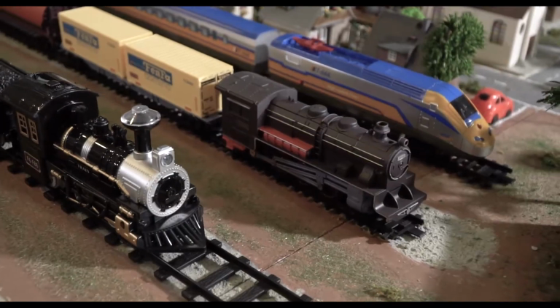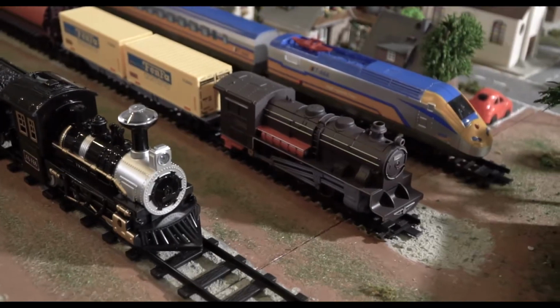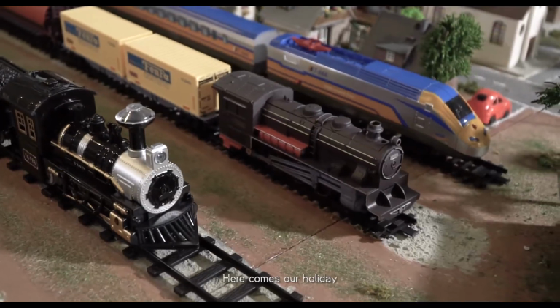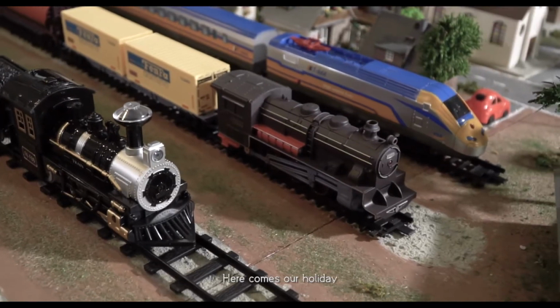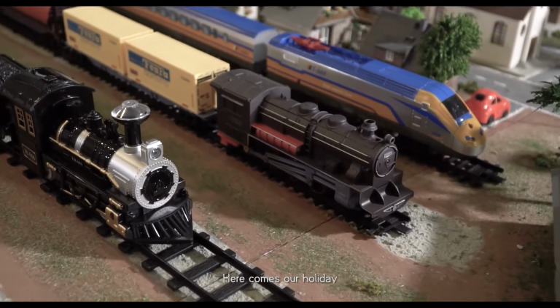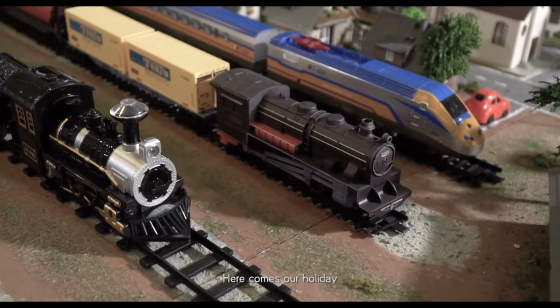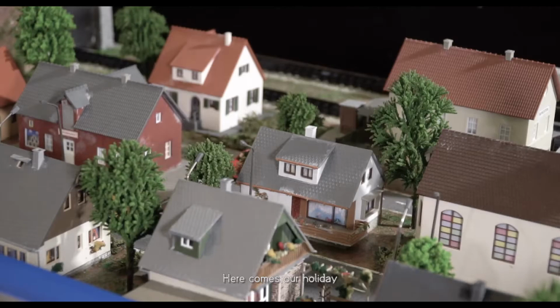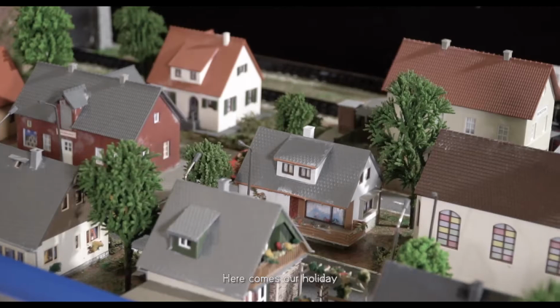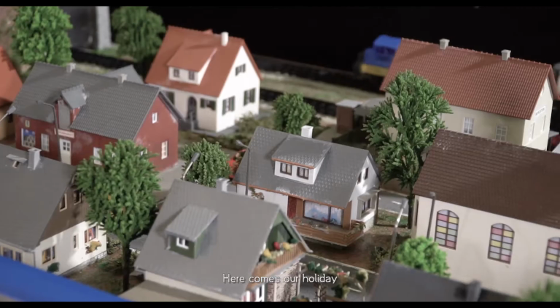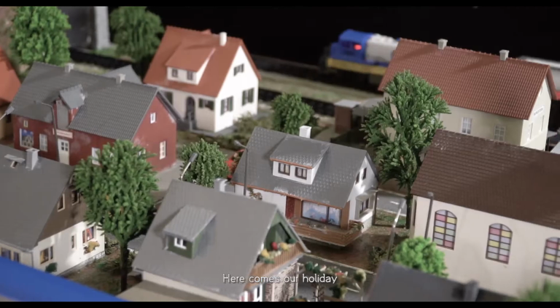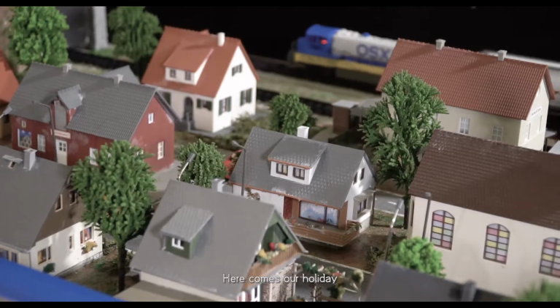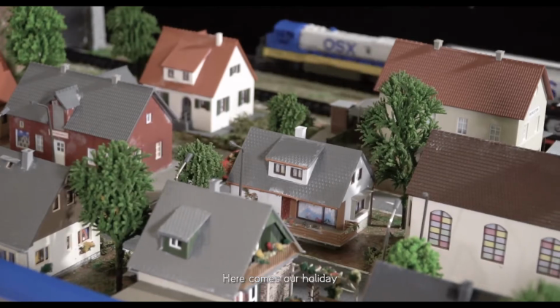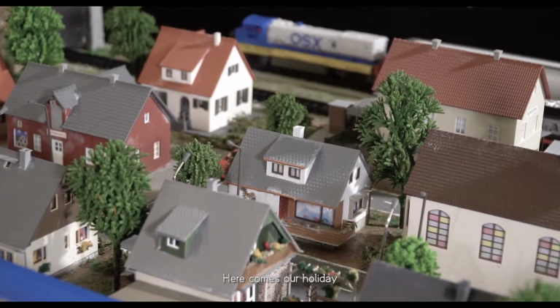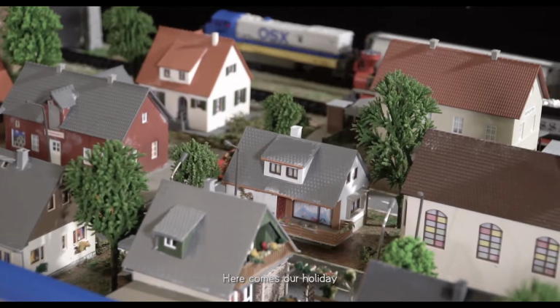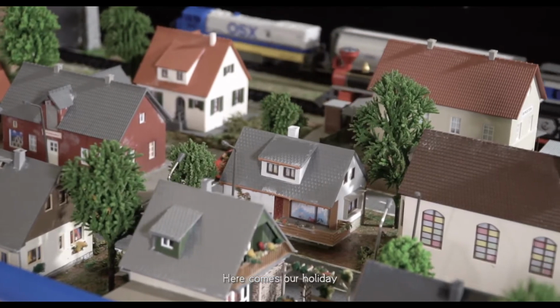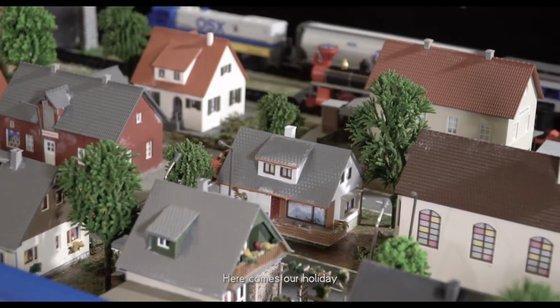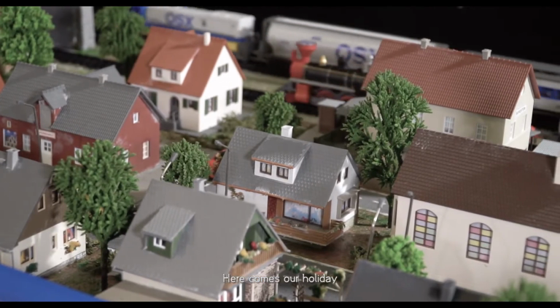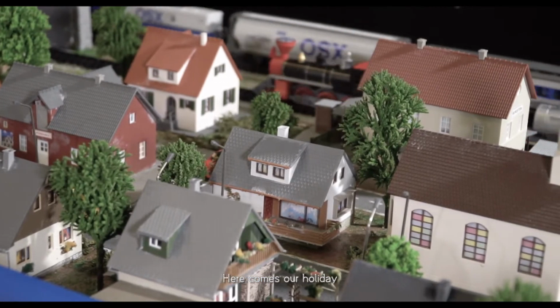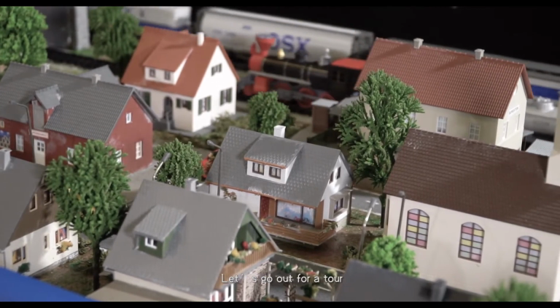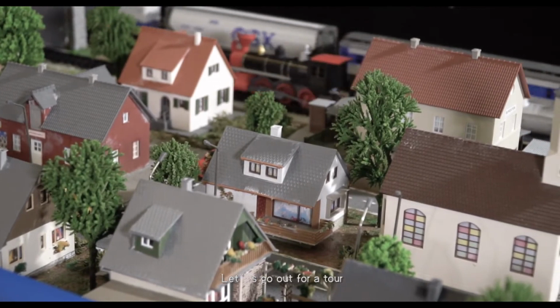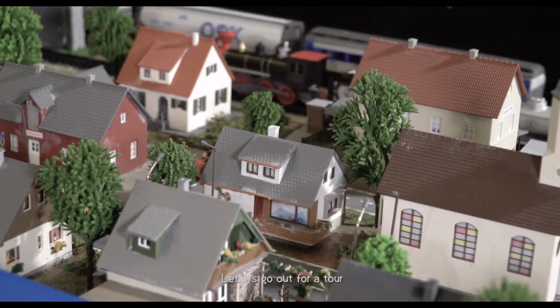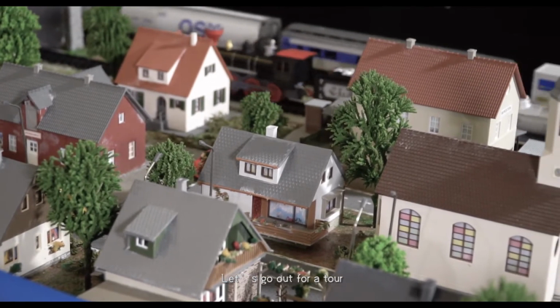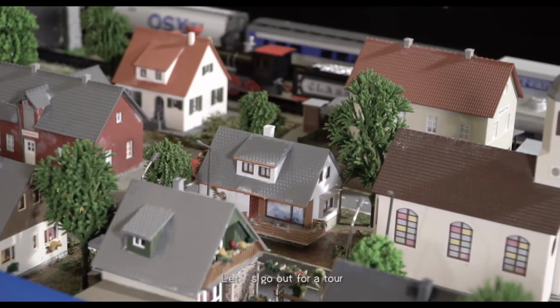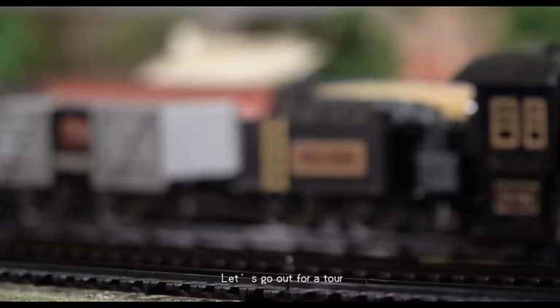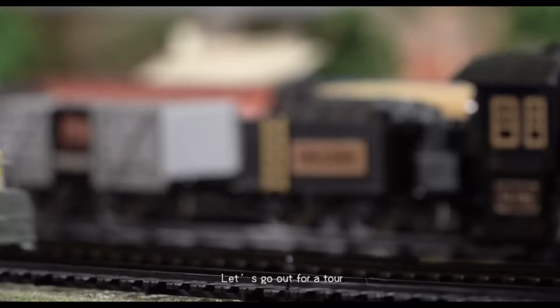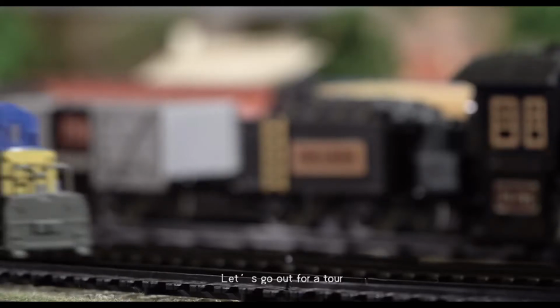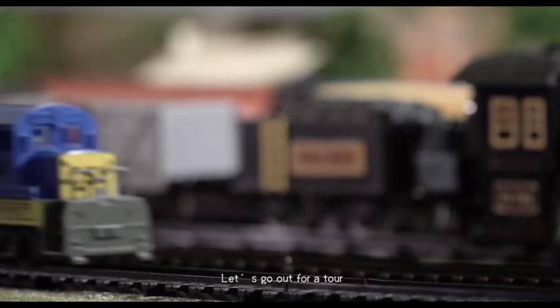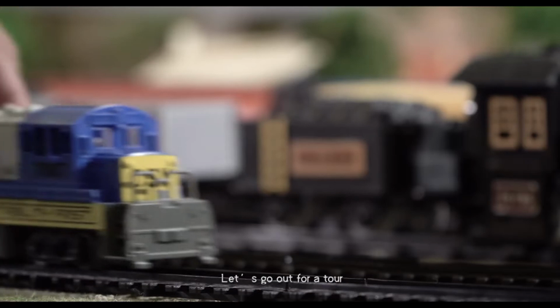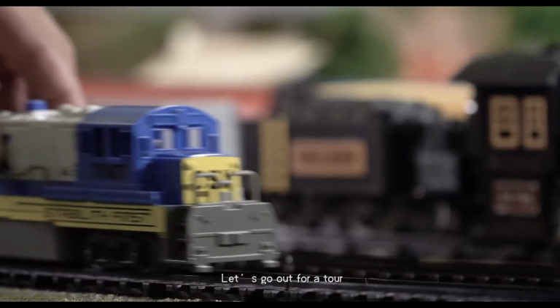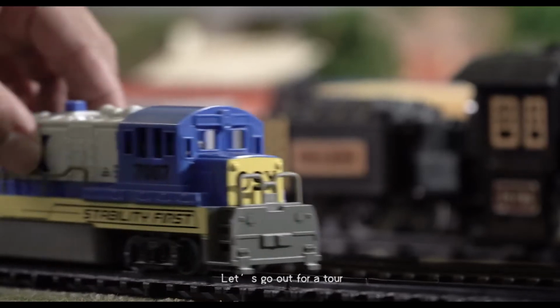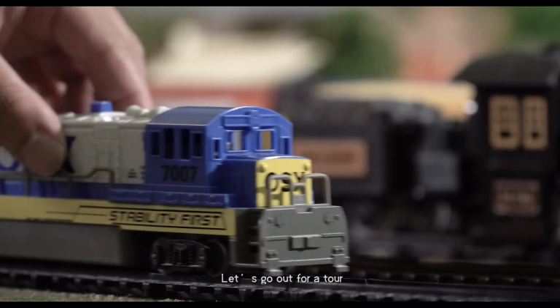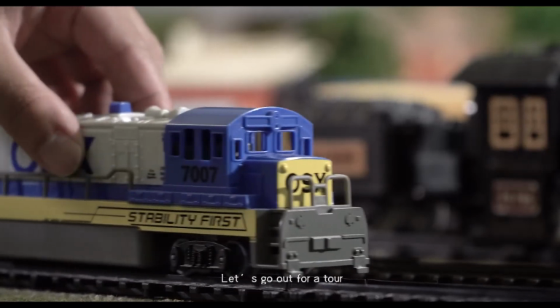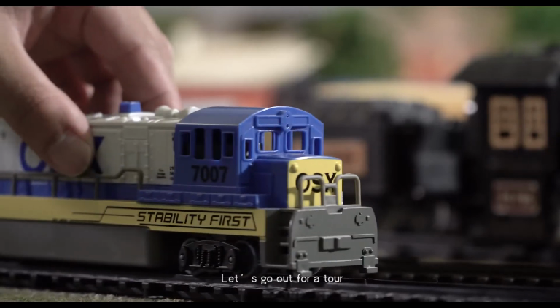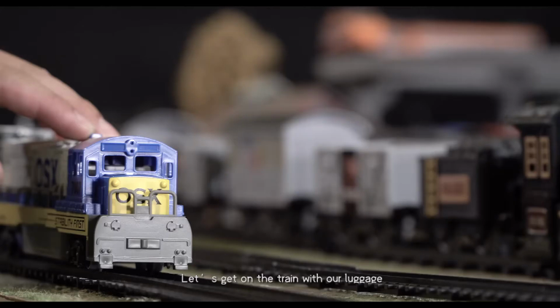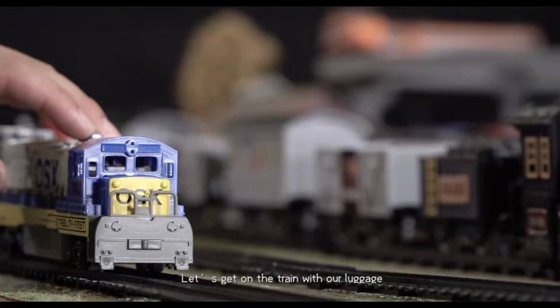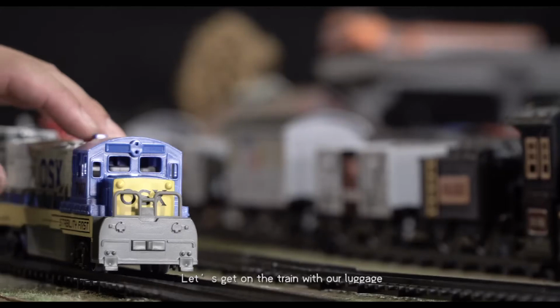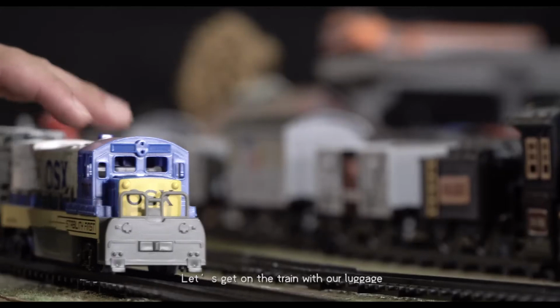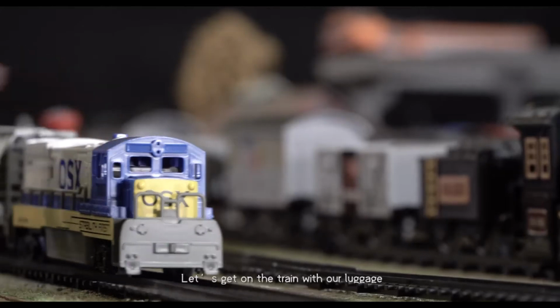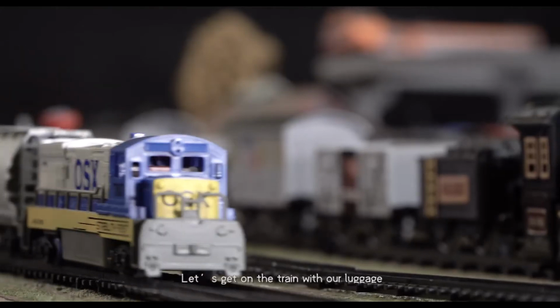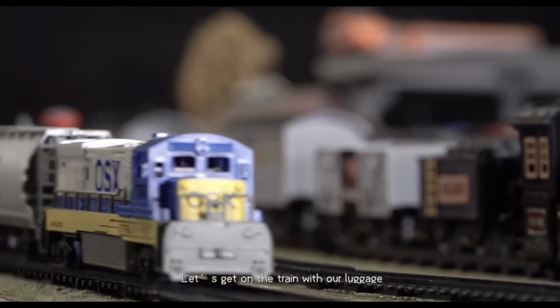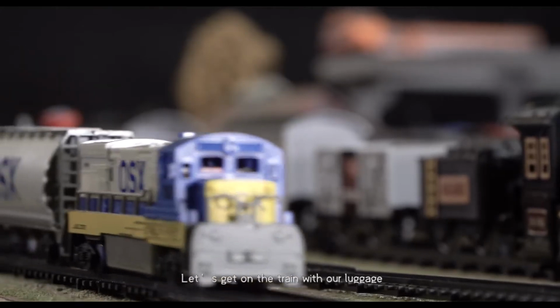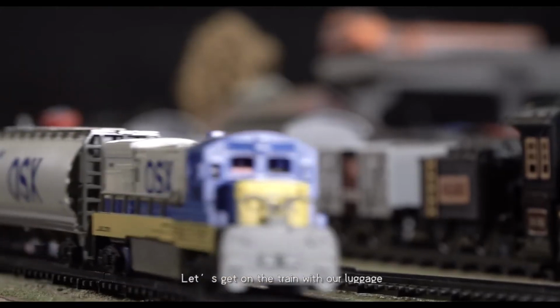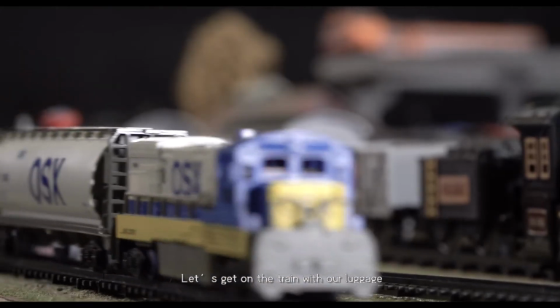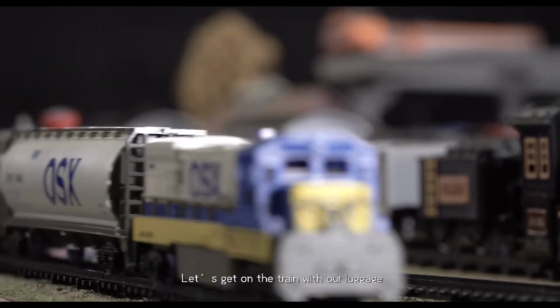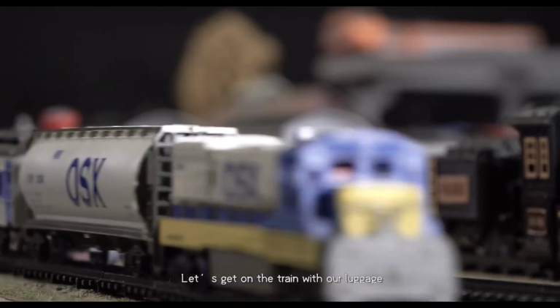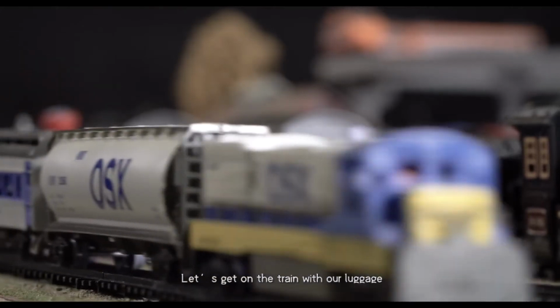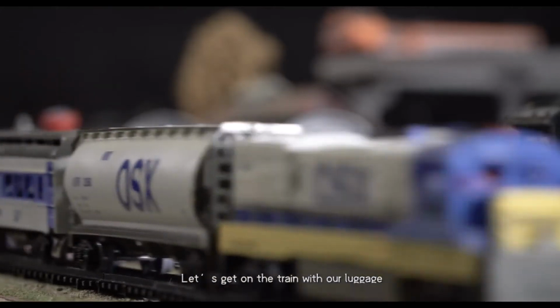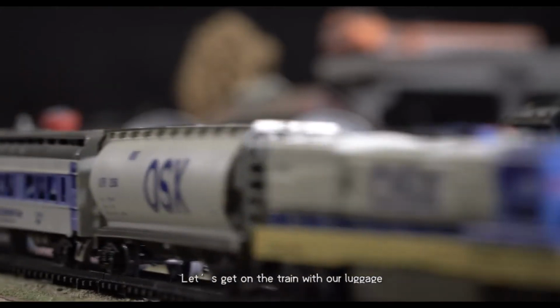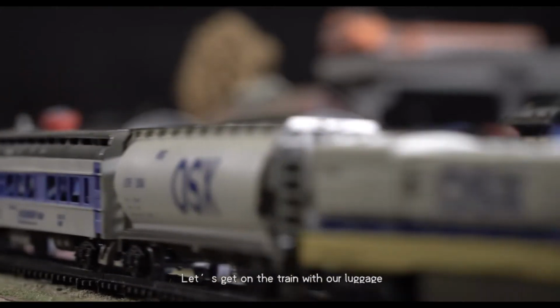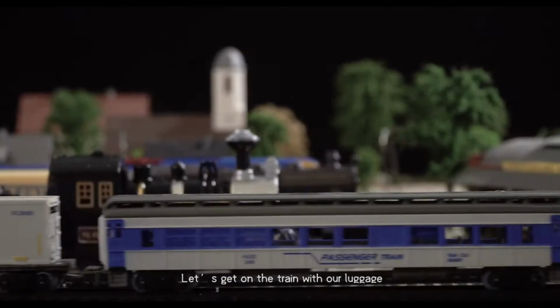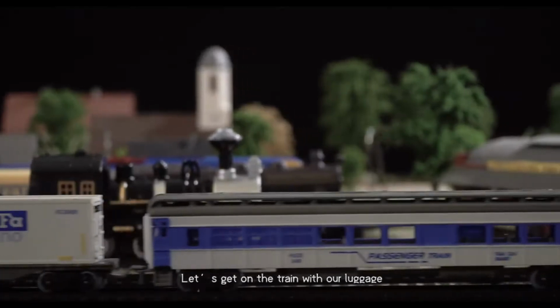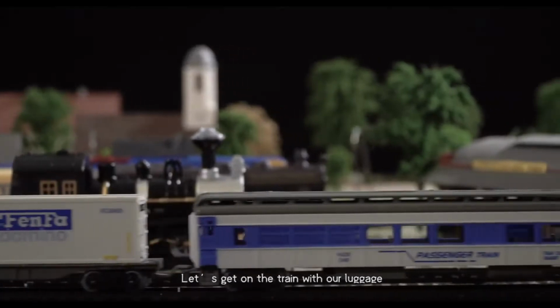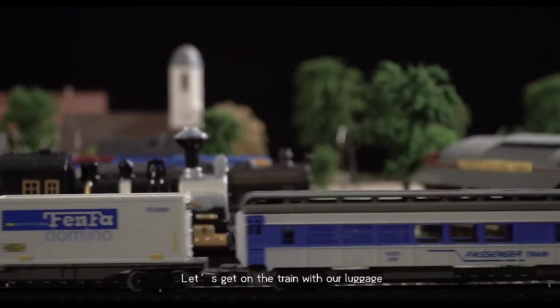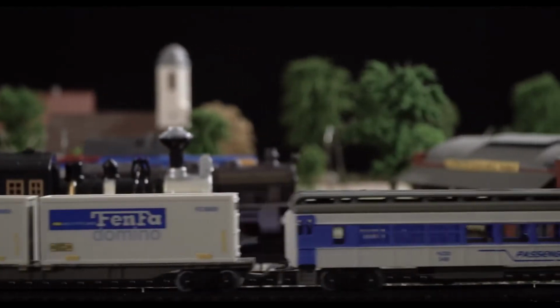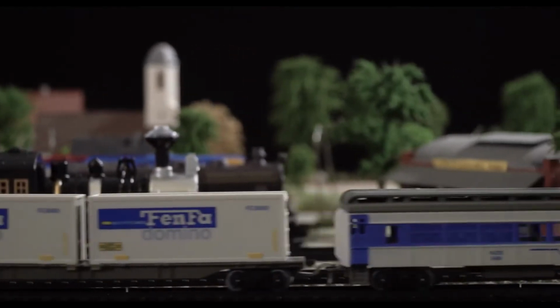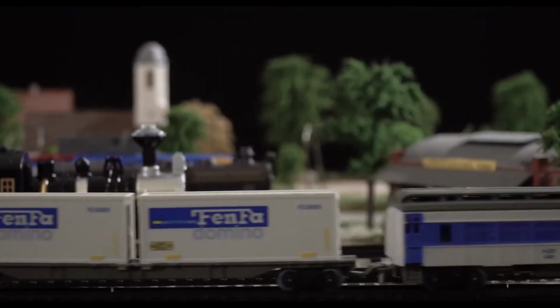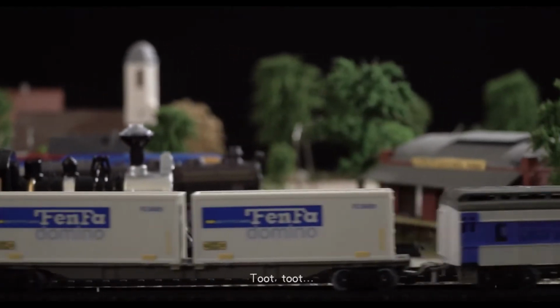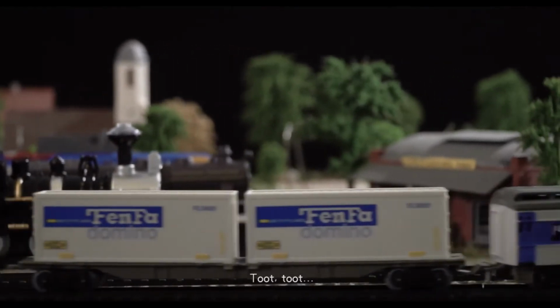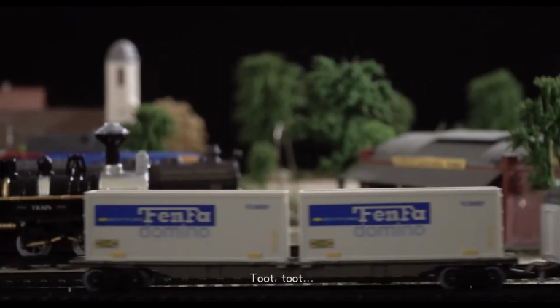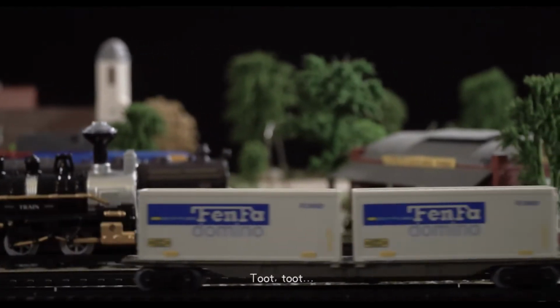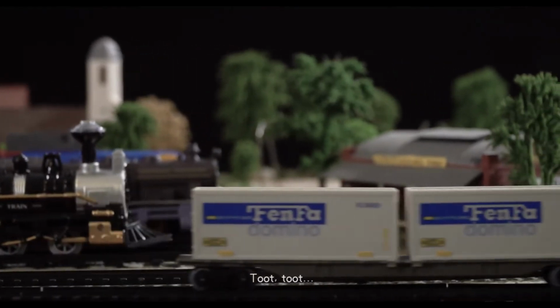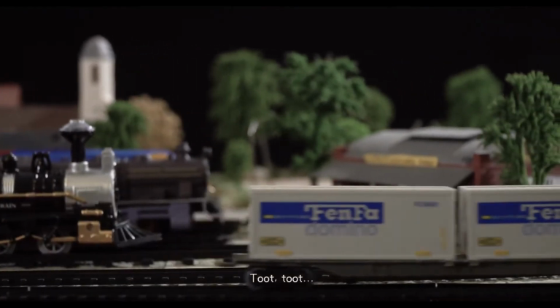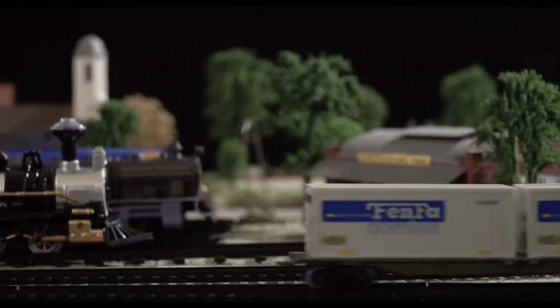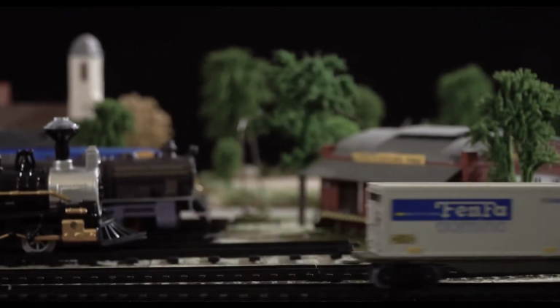Here comes our holiday! Let's go out for a tour! Let's get on the train with our luggage! Toot toot!